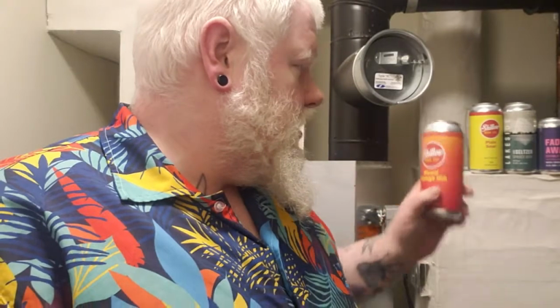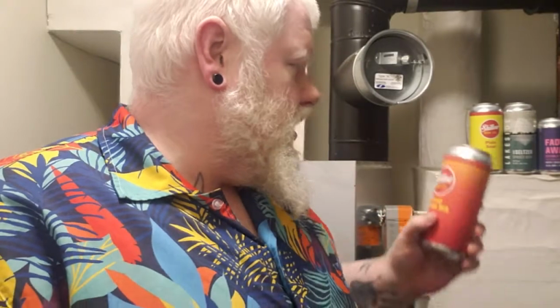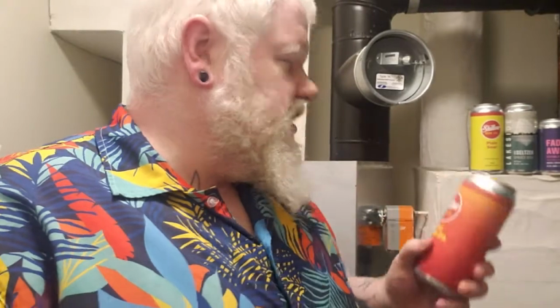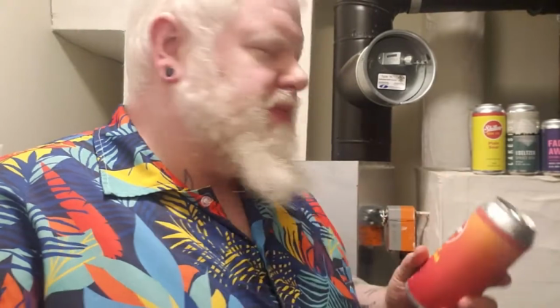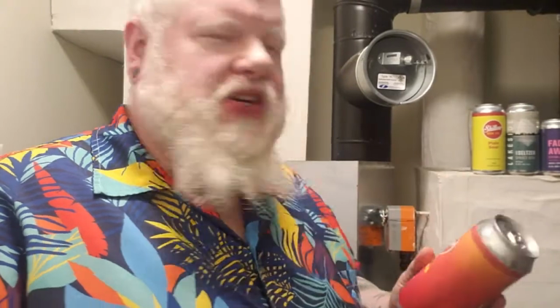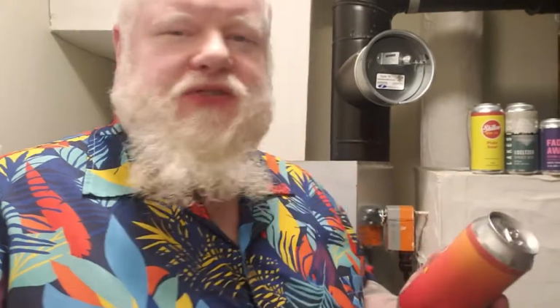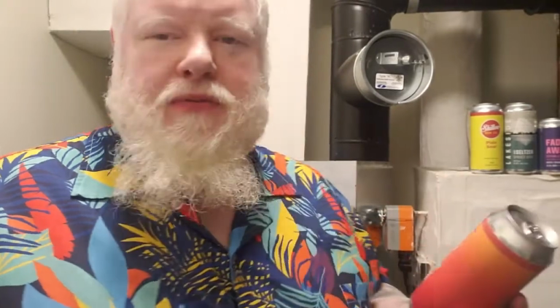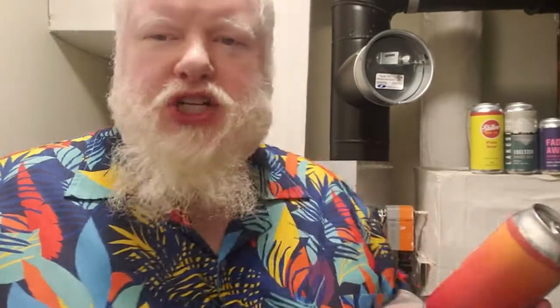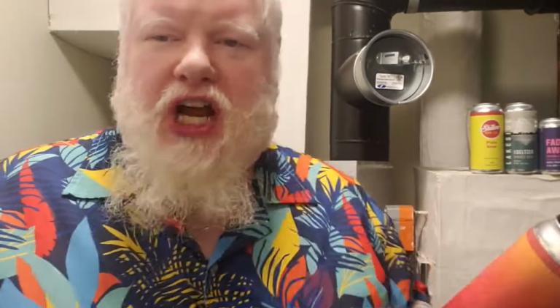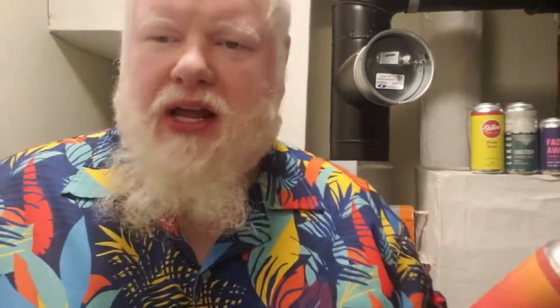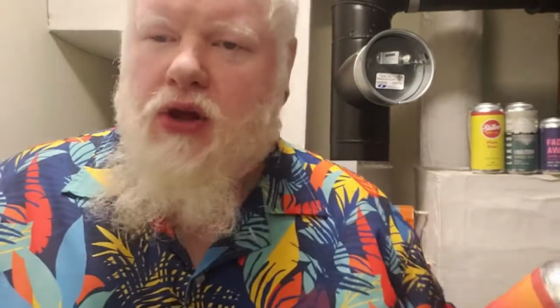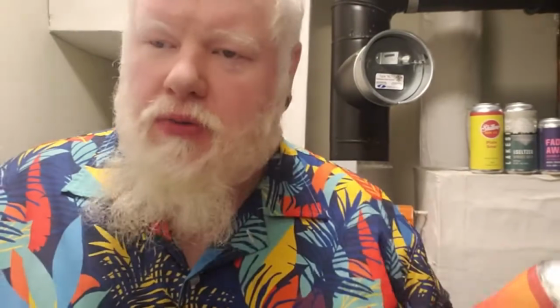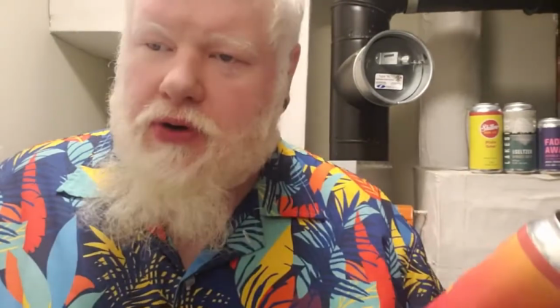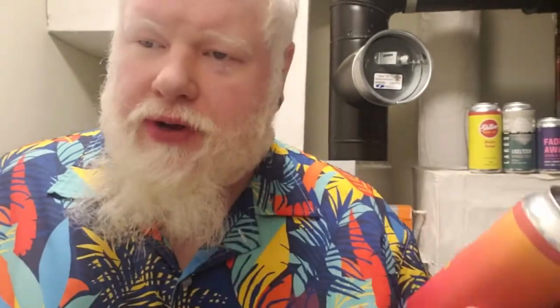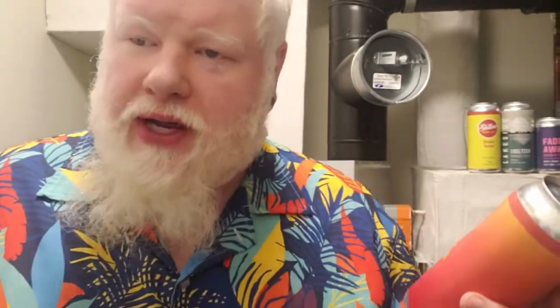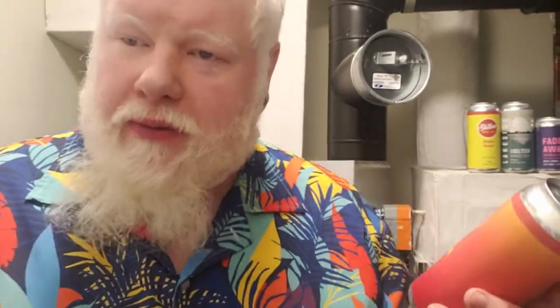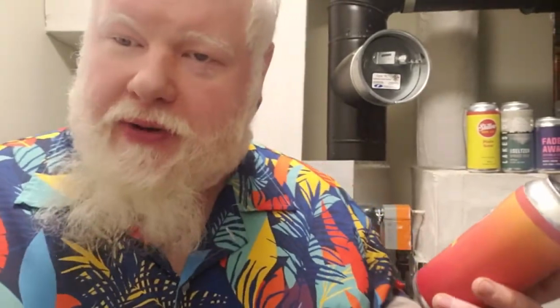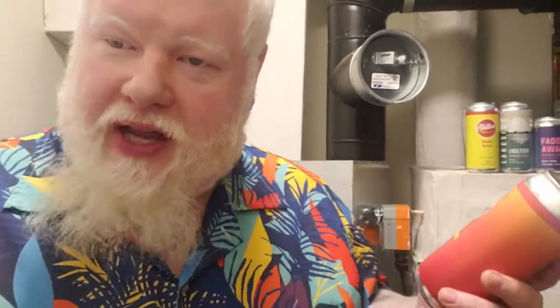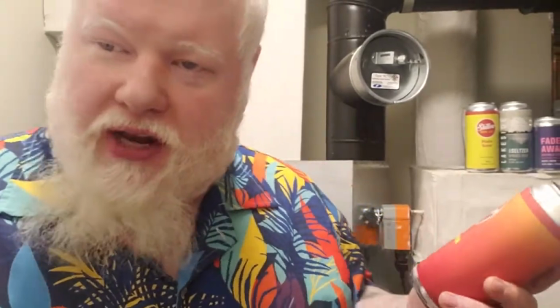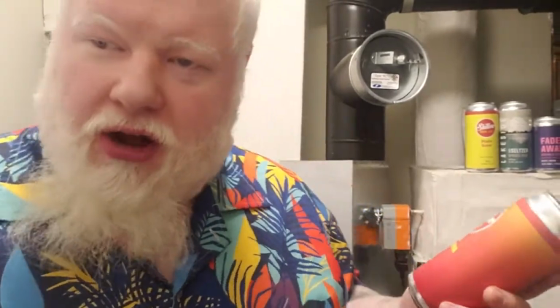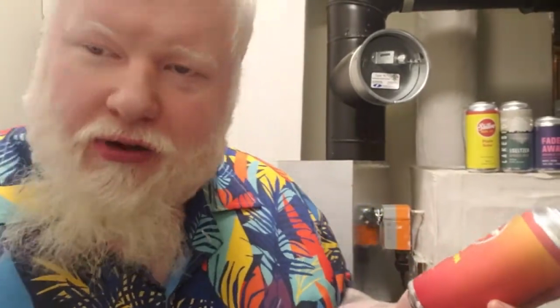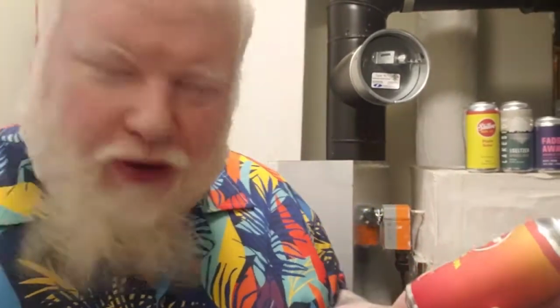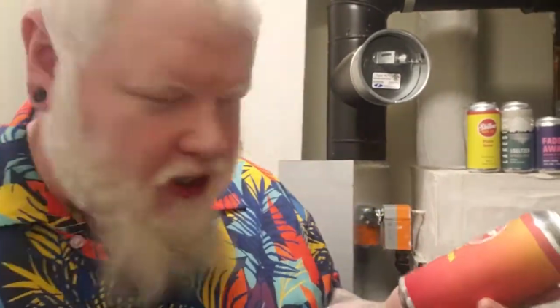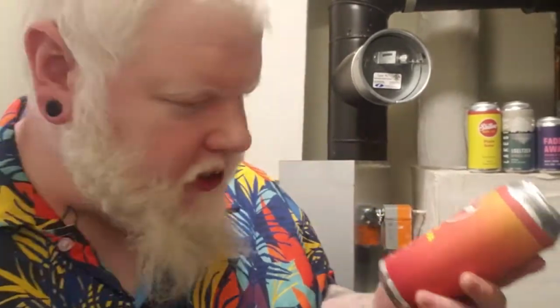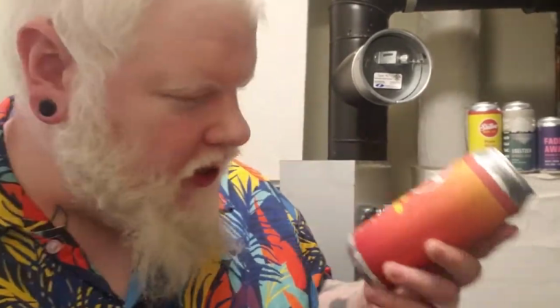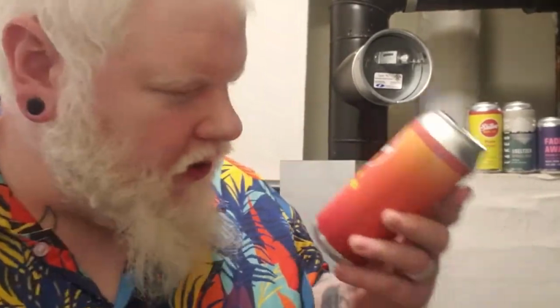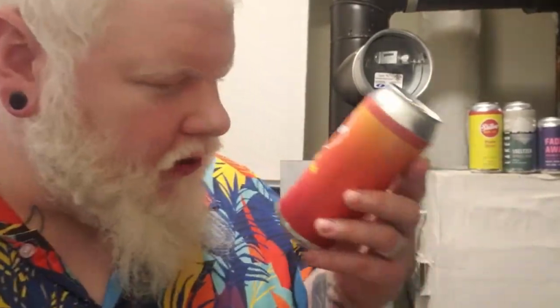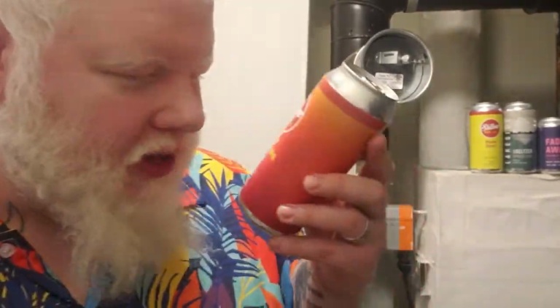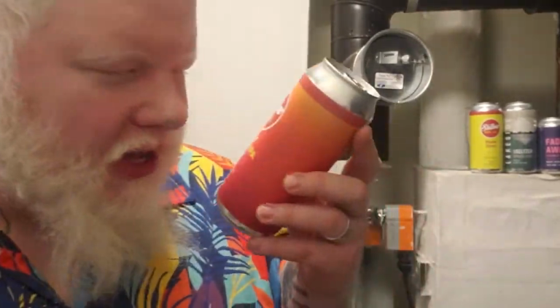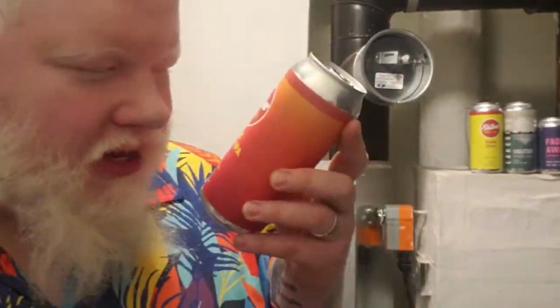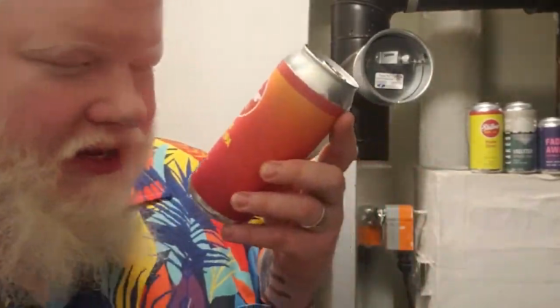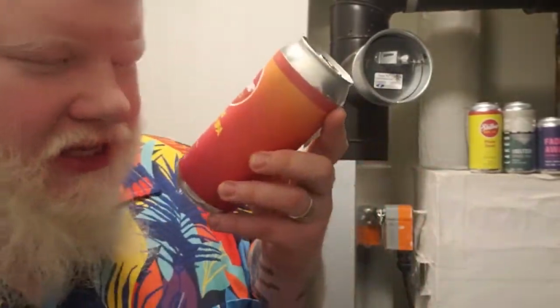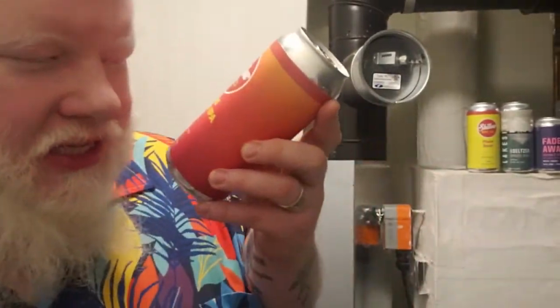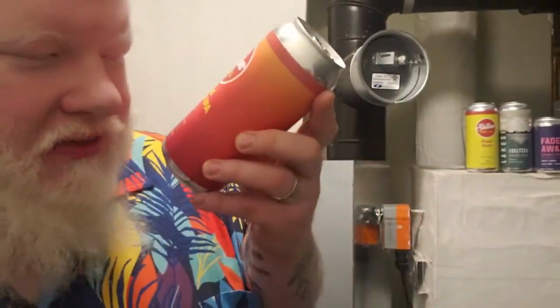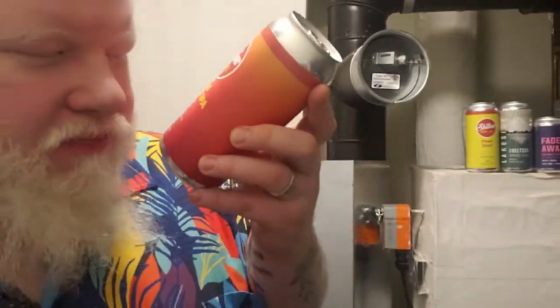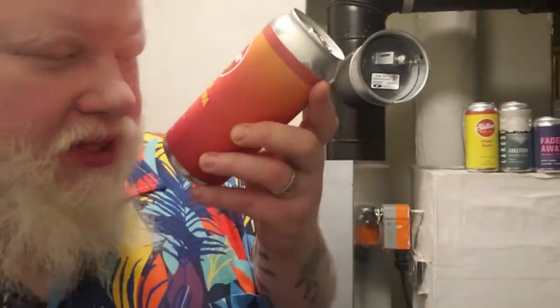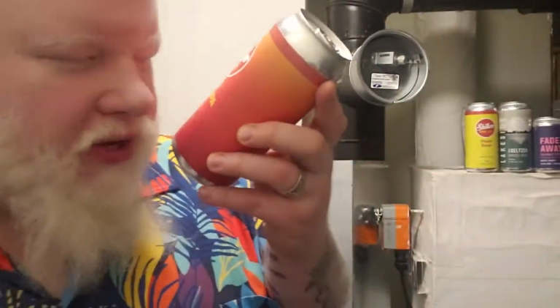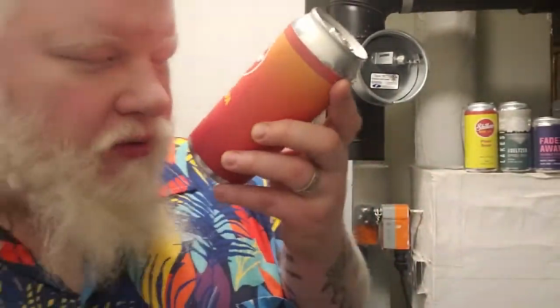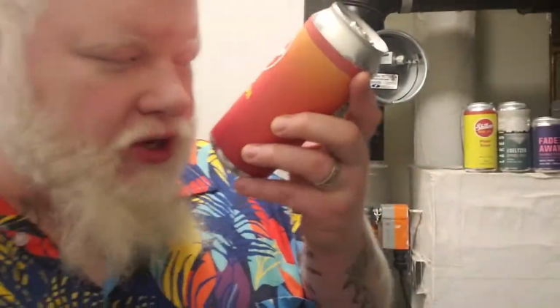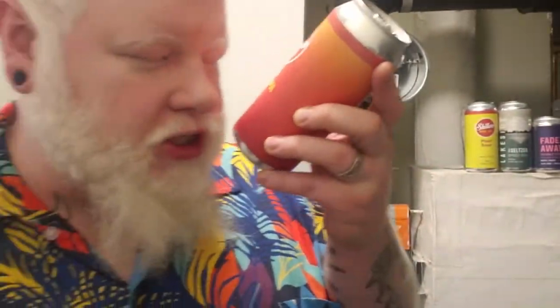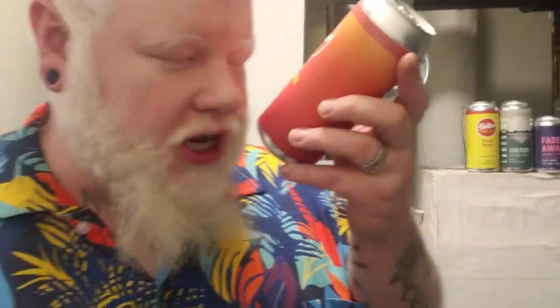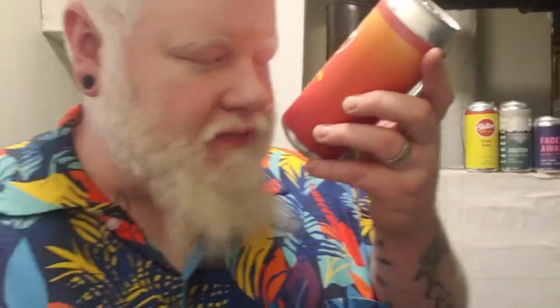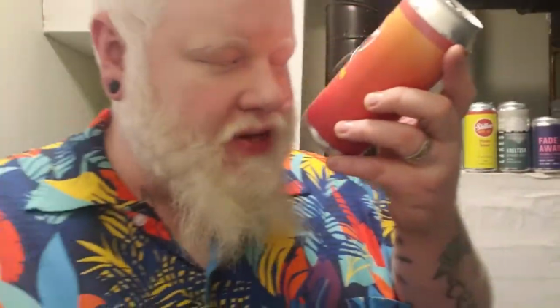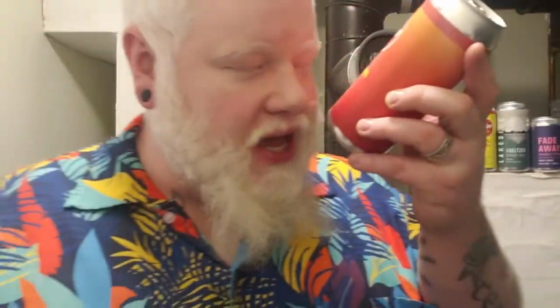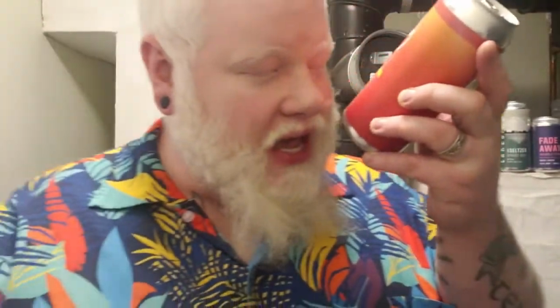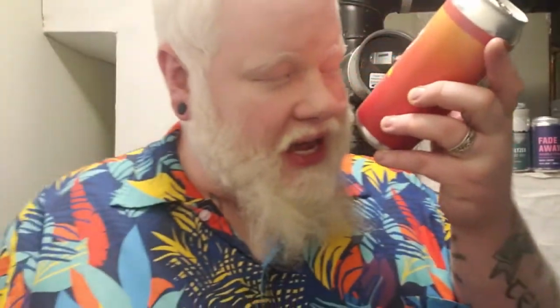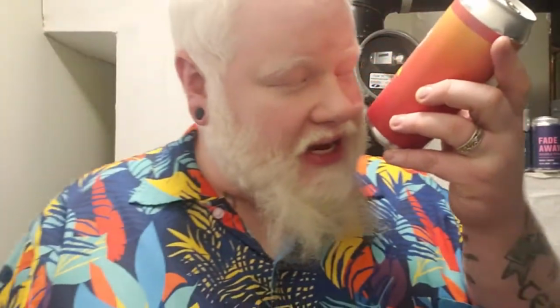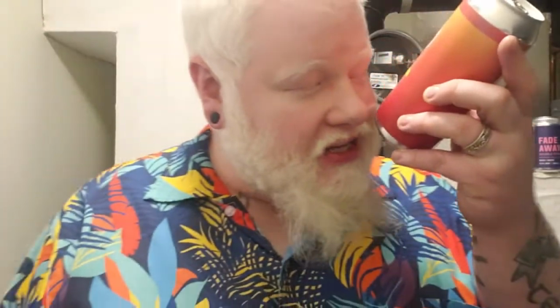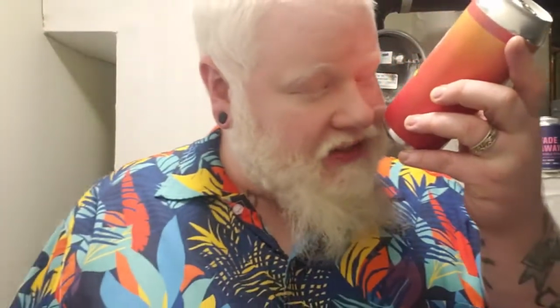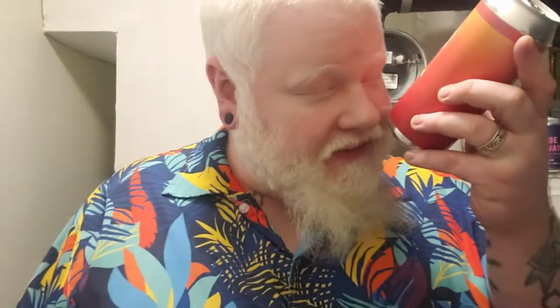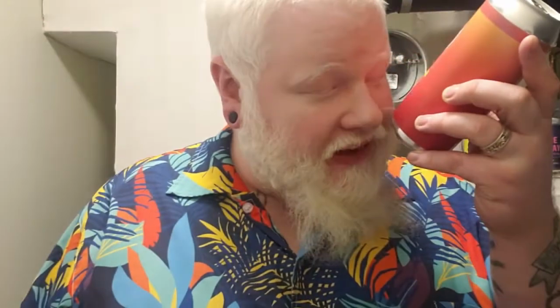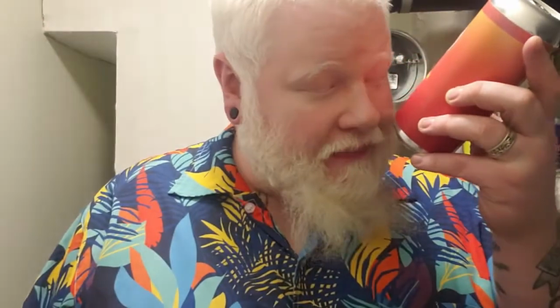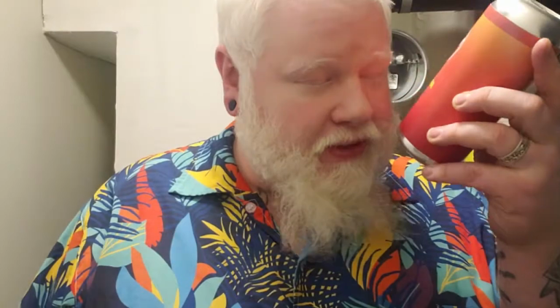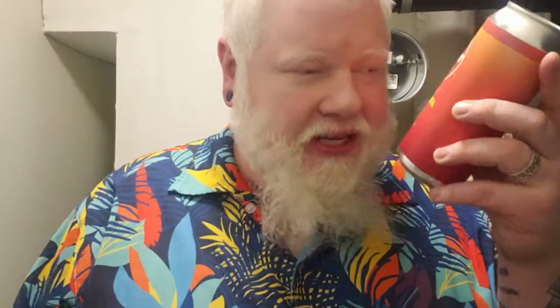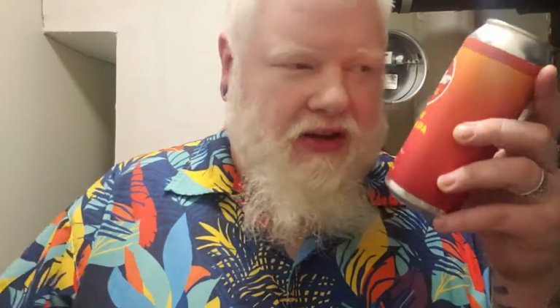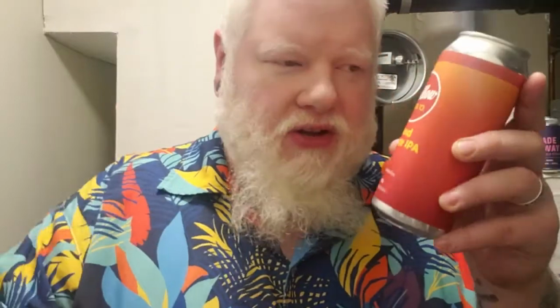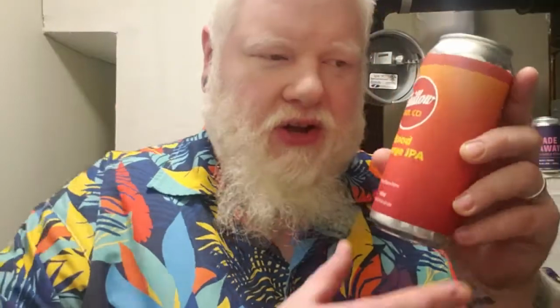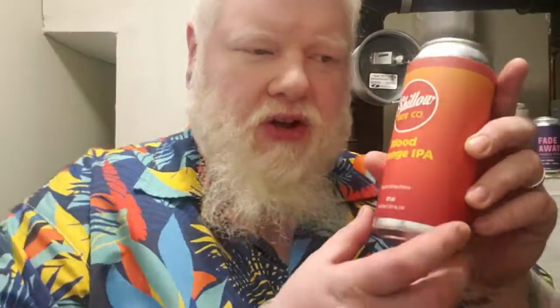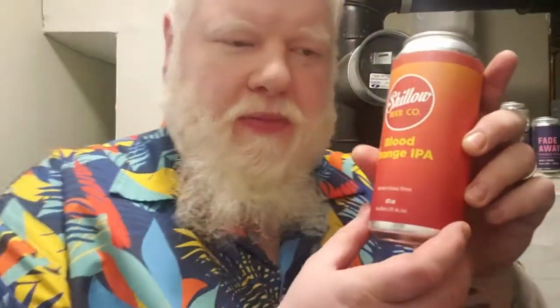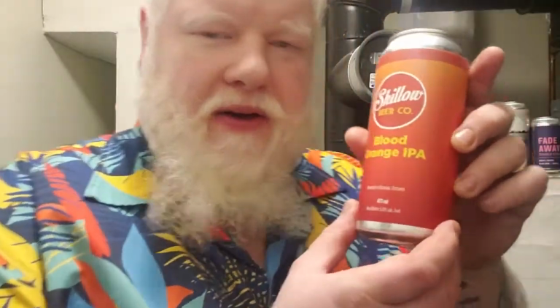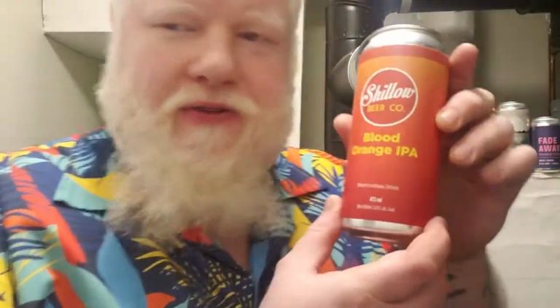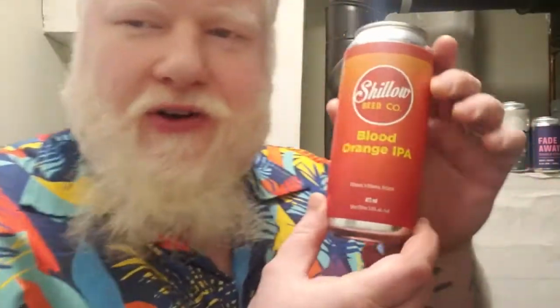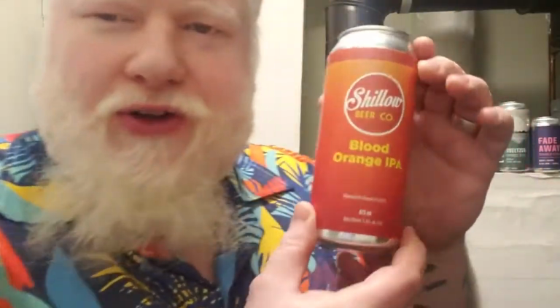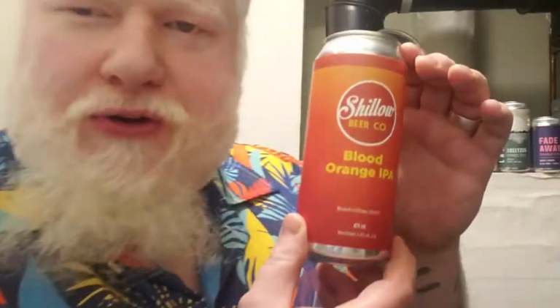This beer's from Shiloh Brewing Company in Ottawa, Ontario, Canada. This is Blood Orange IPA. It is 5% alcohol by volume.